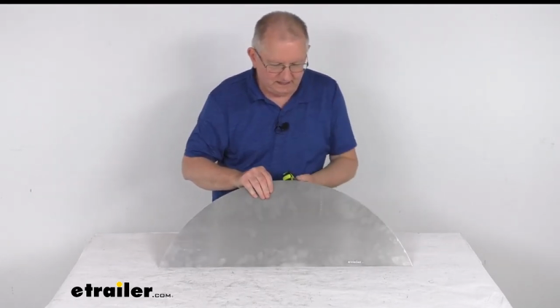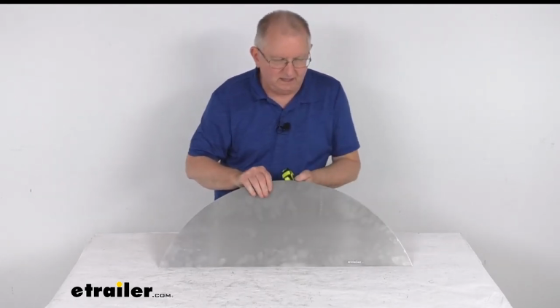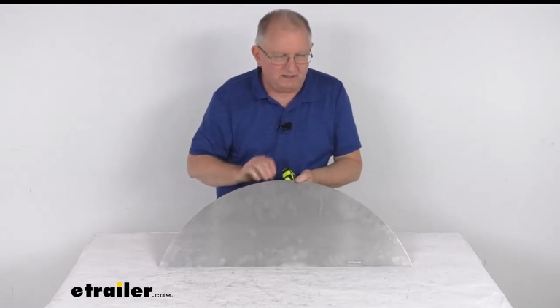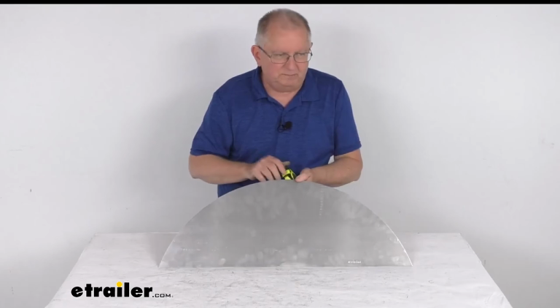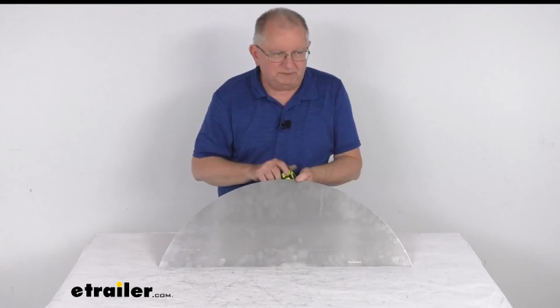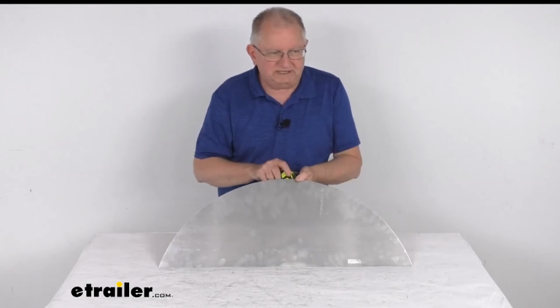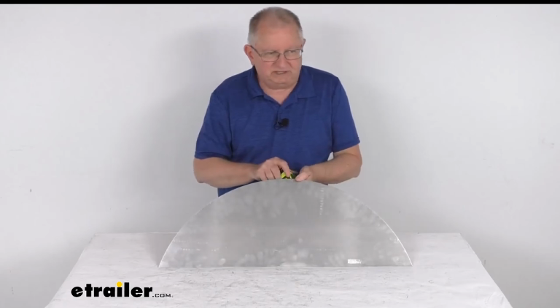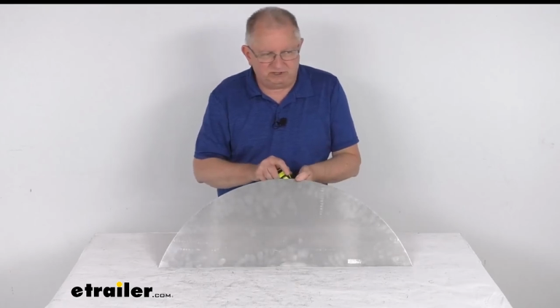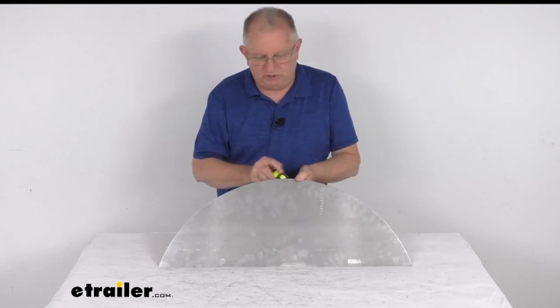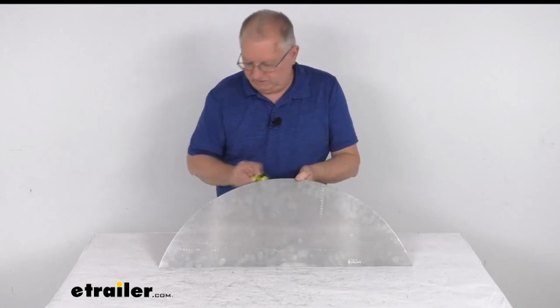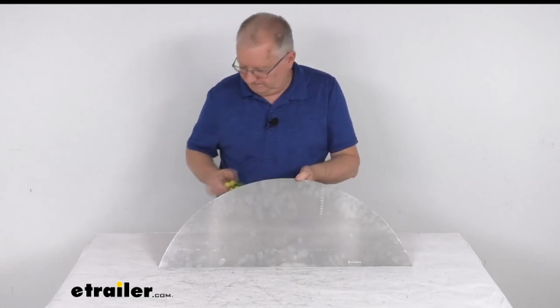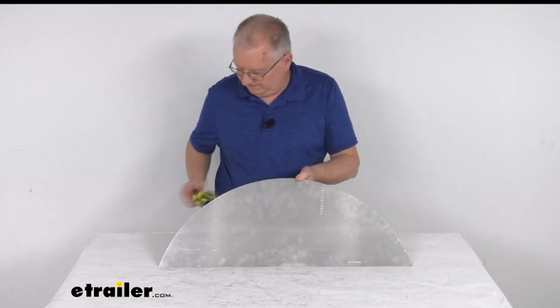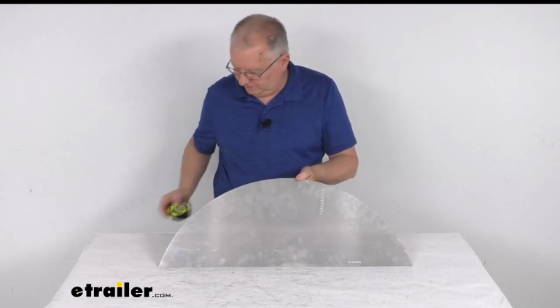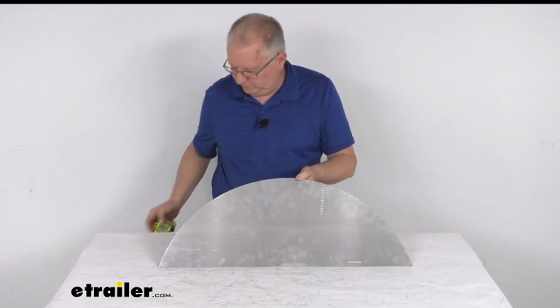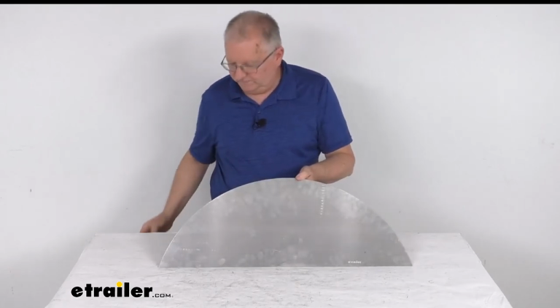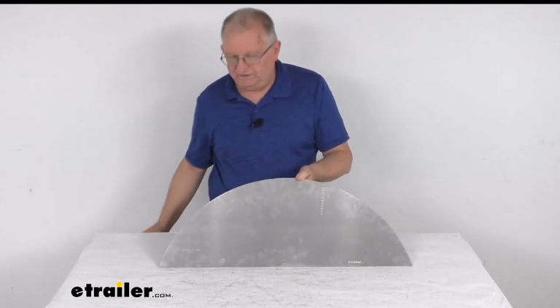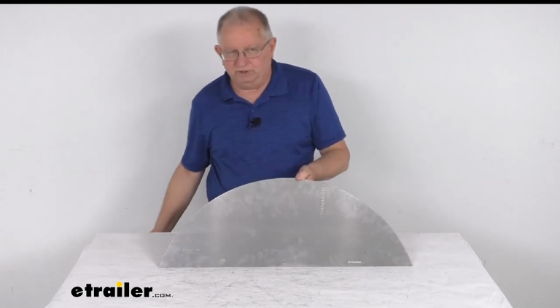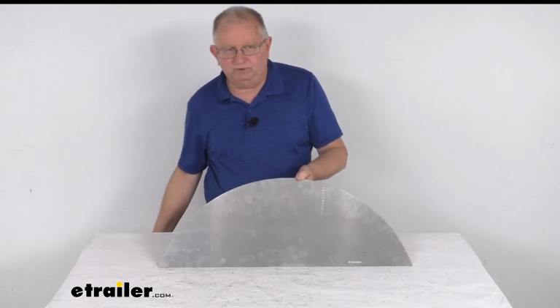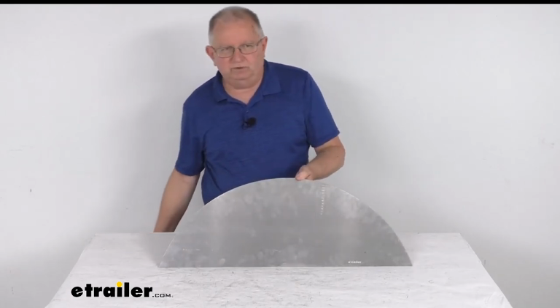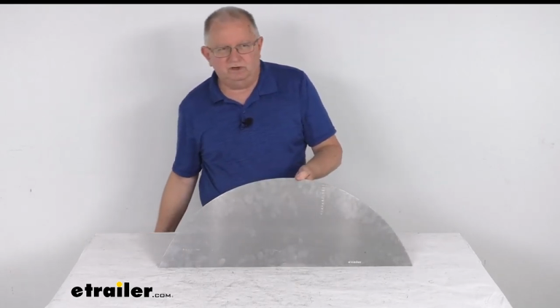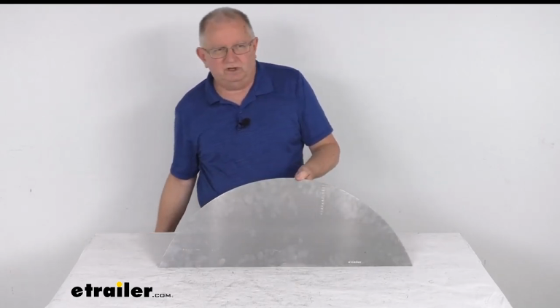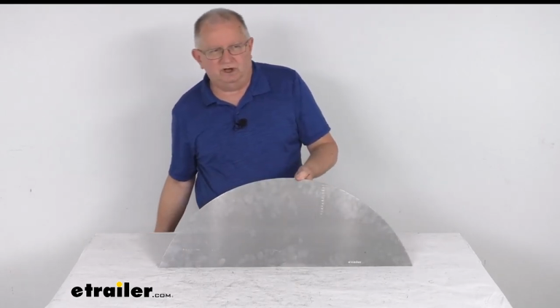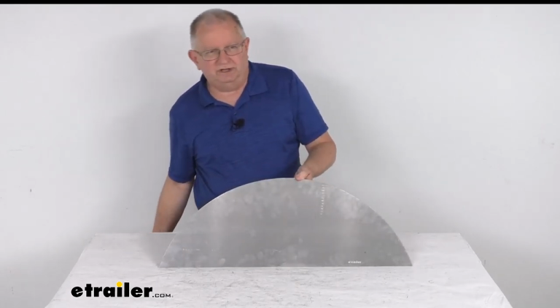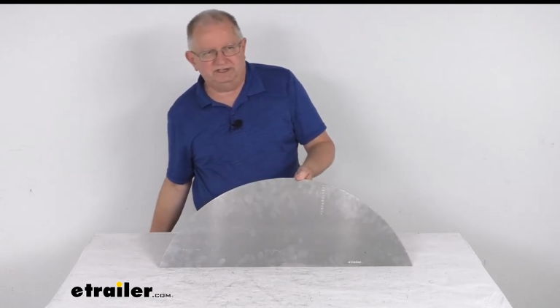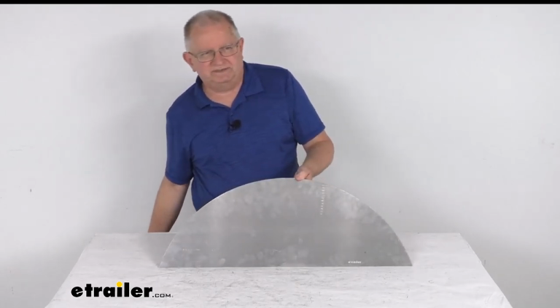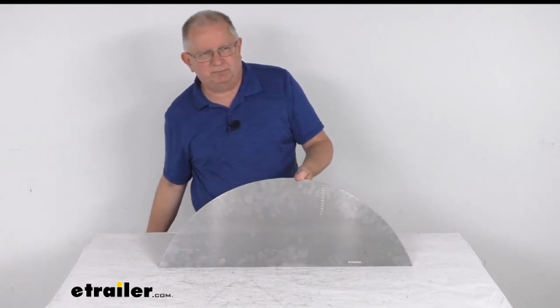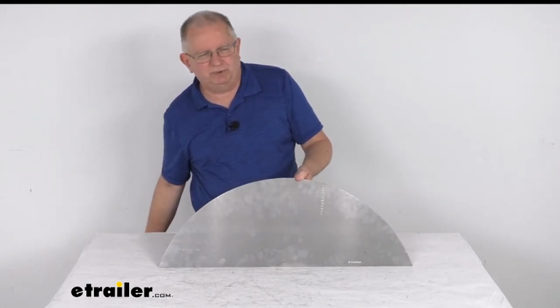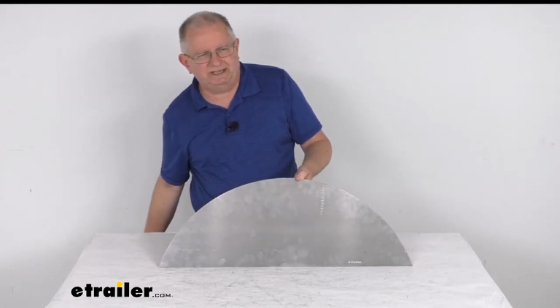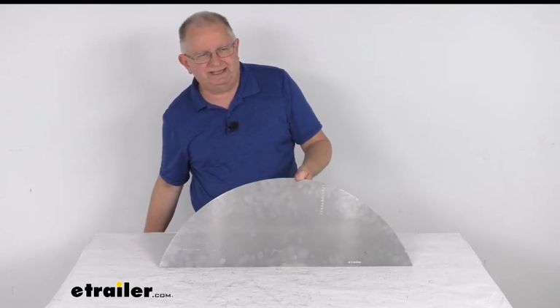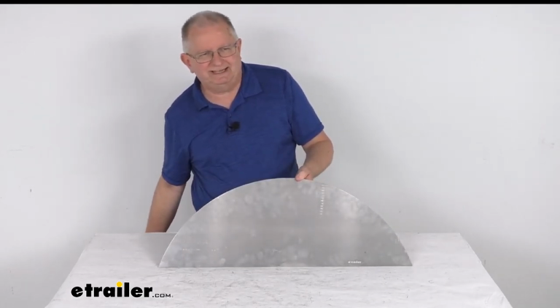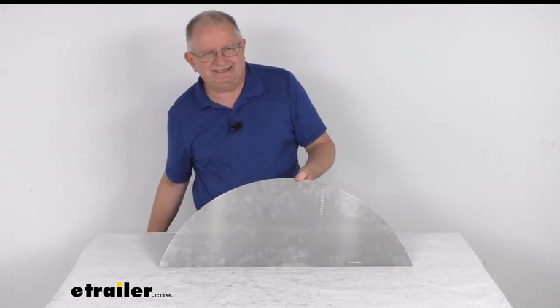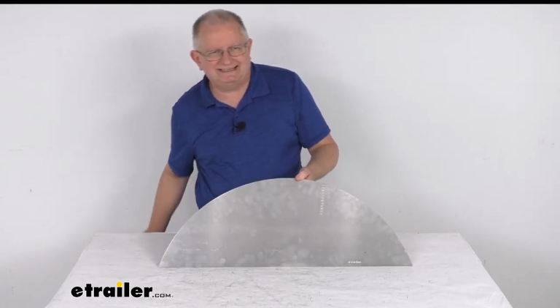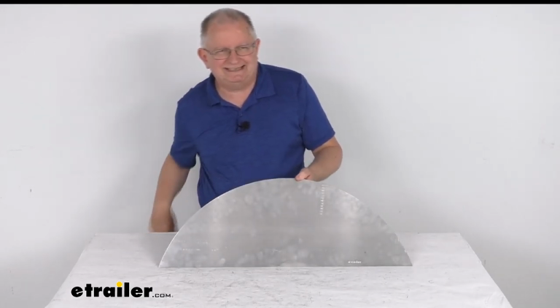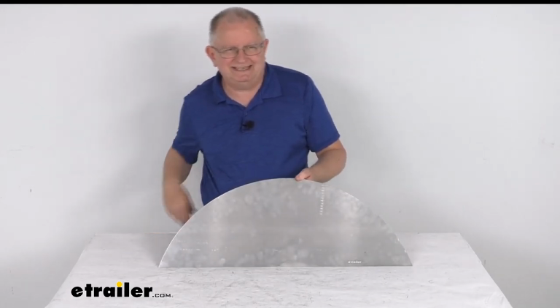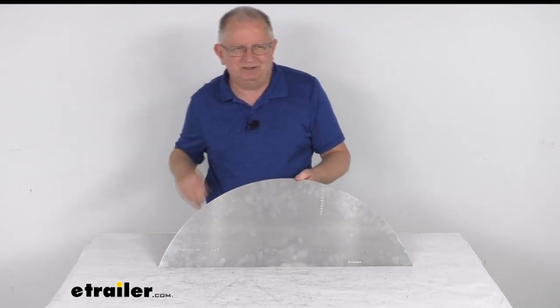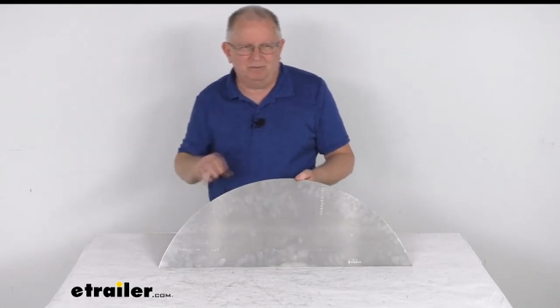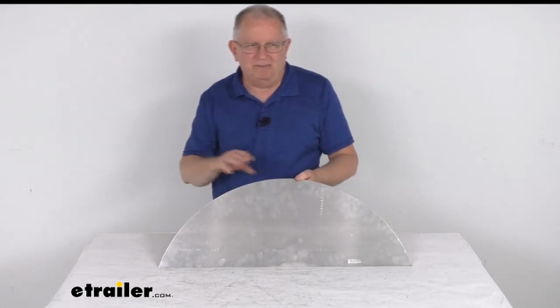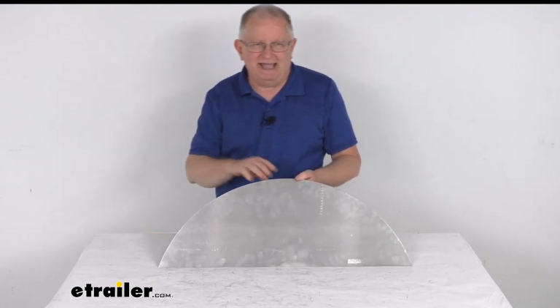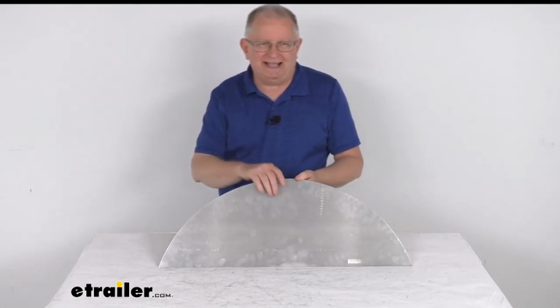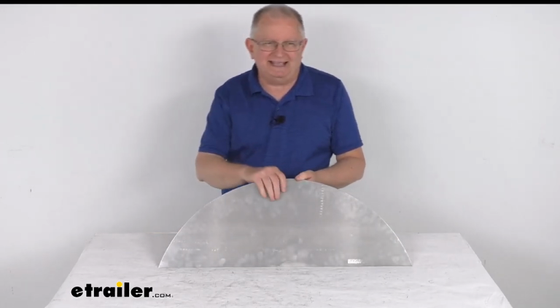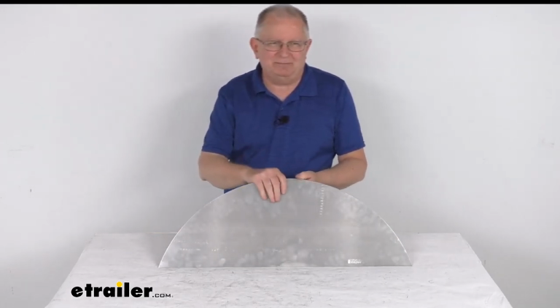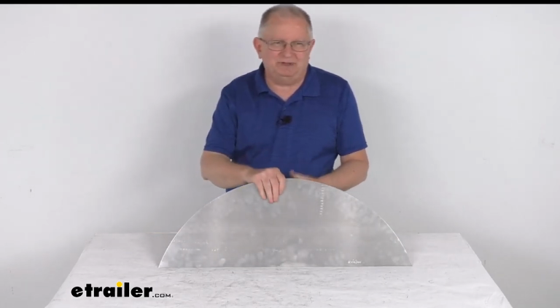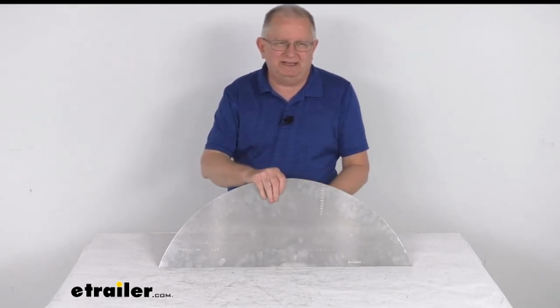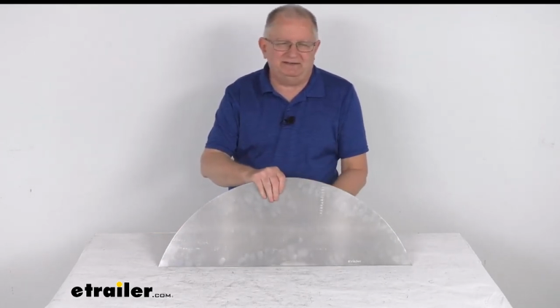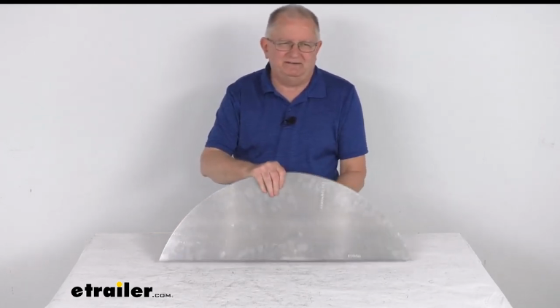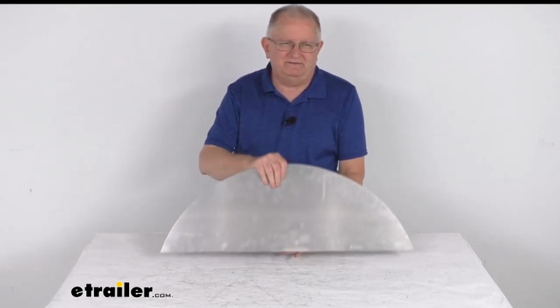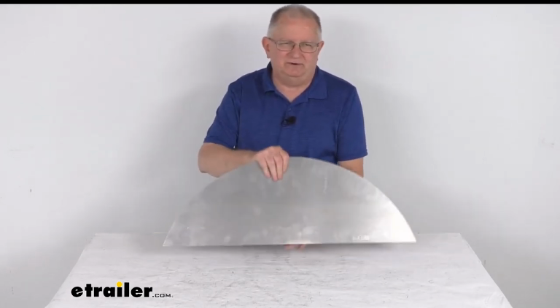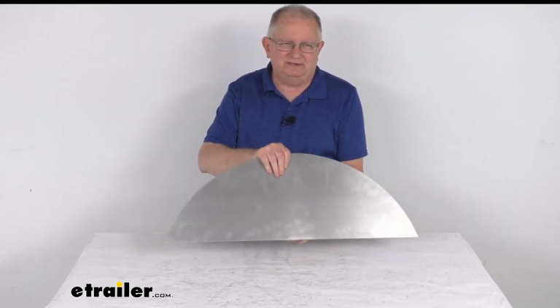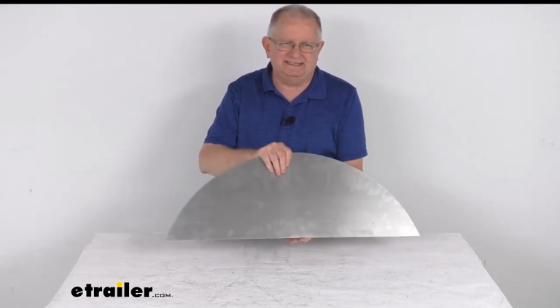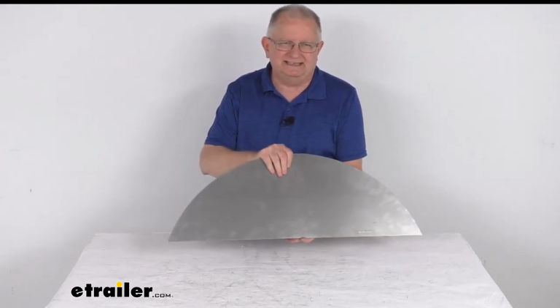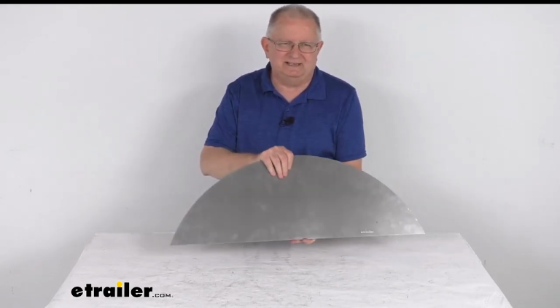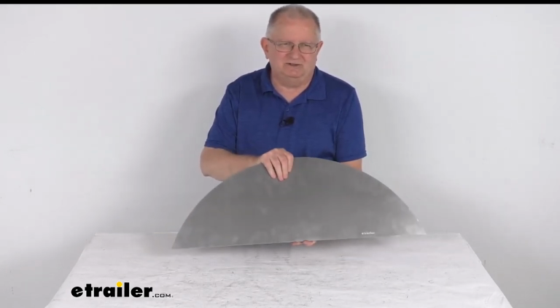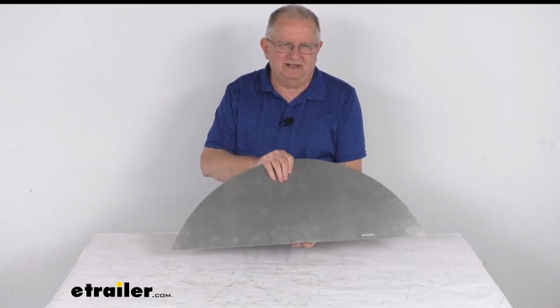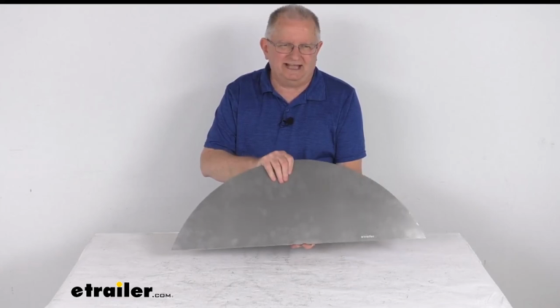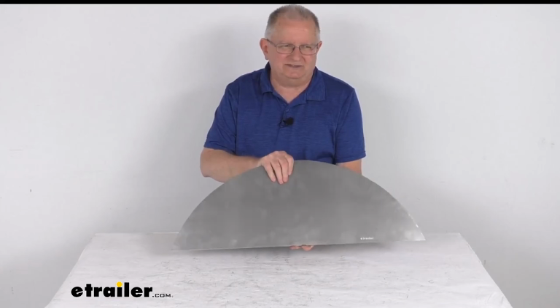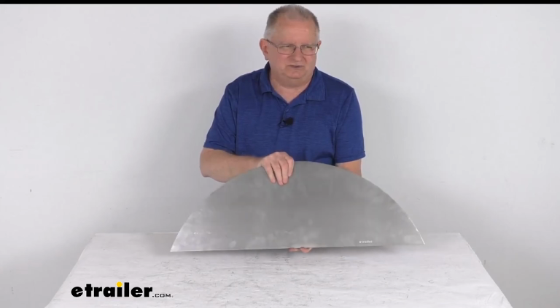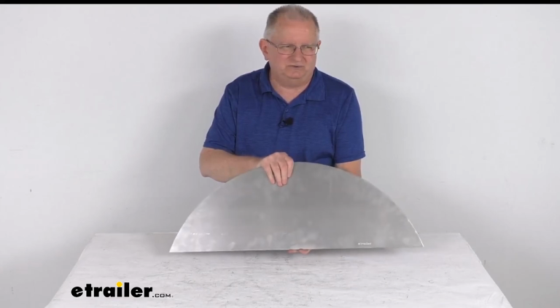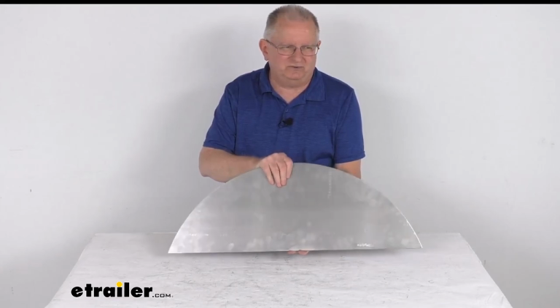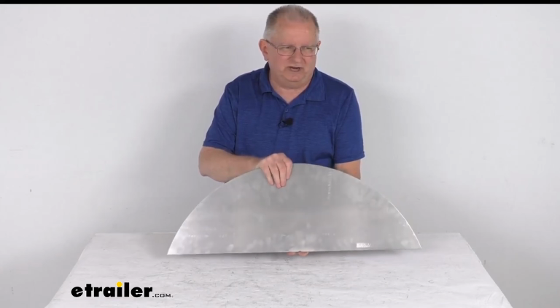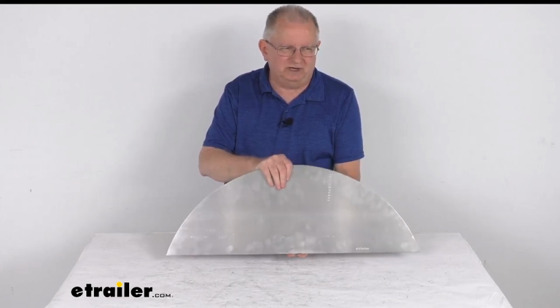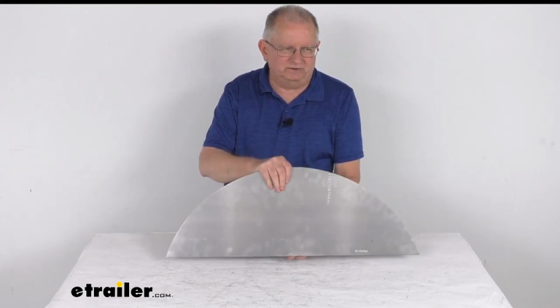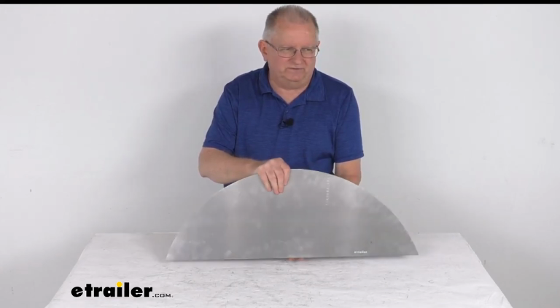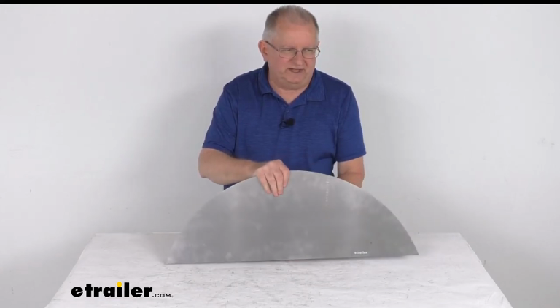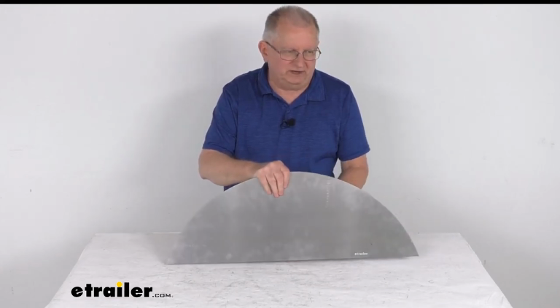But that should do it for the review on this pre-cut steel backing plate for a single axle trailer fender.